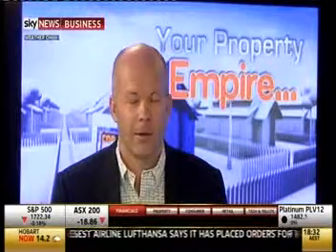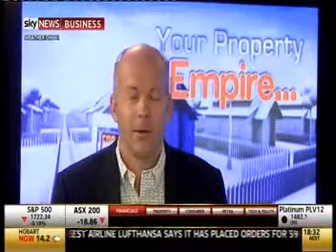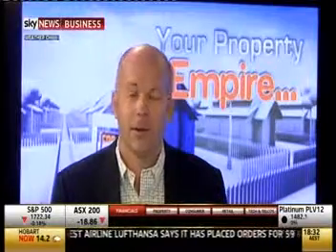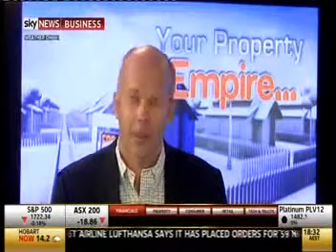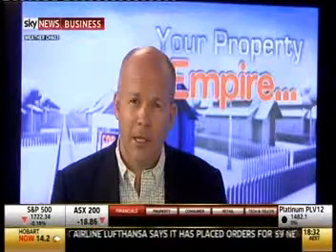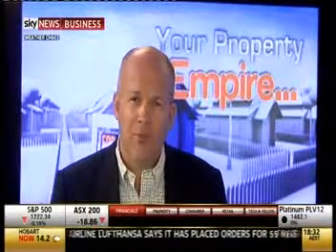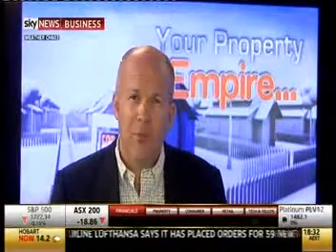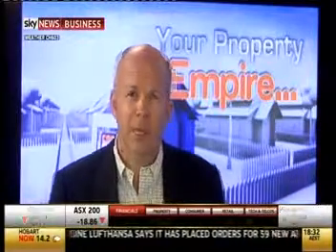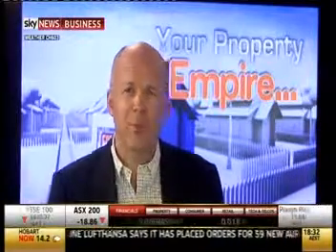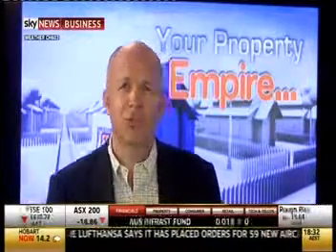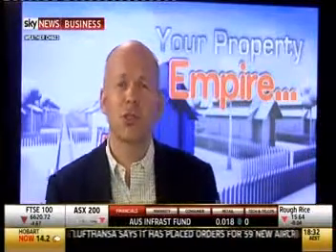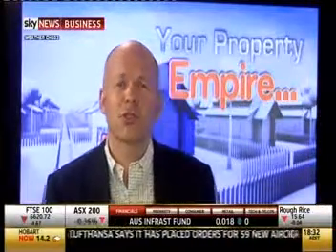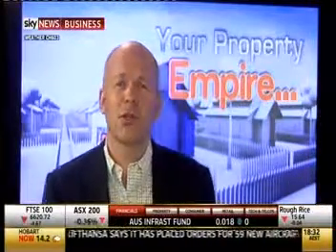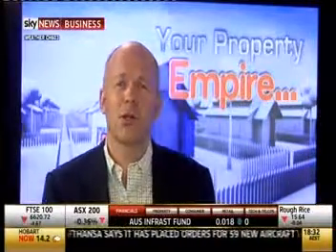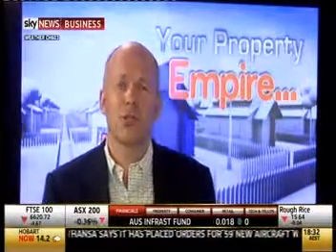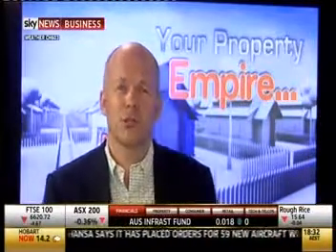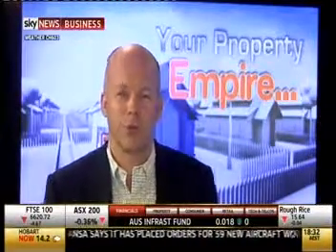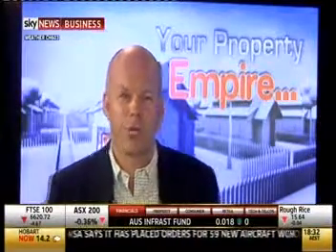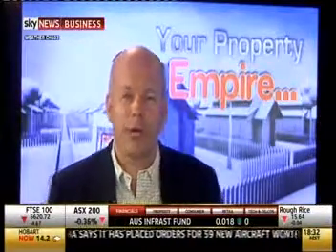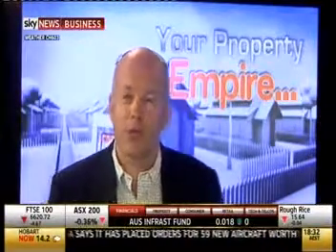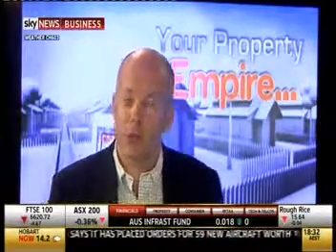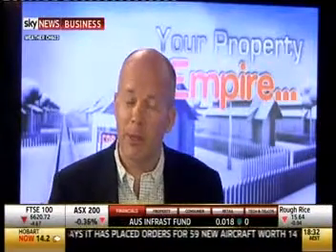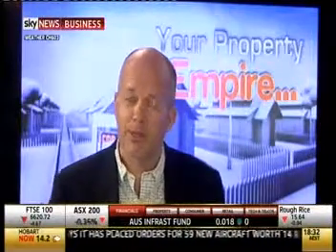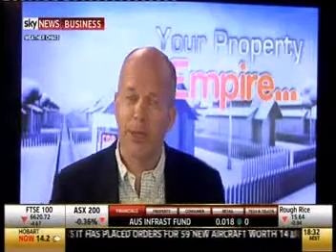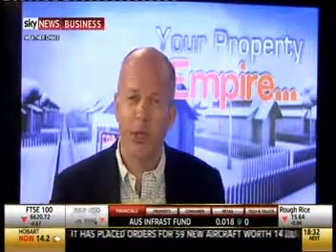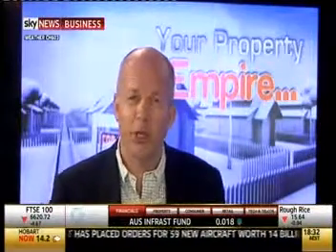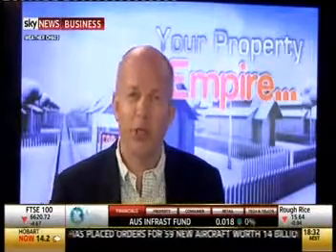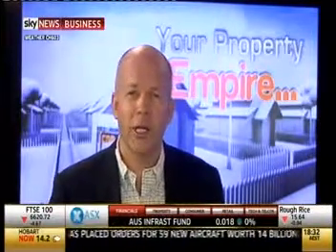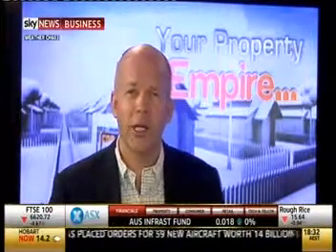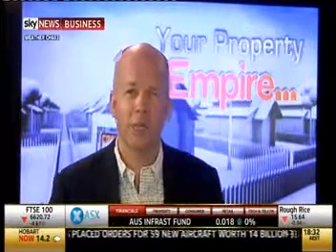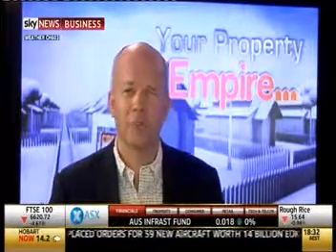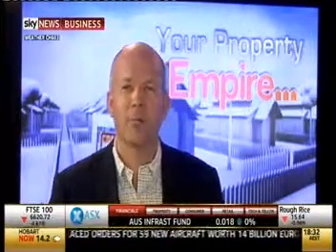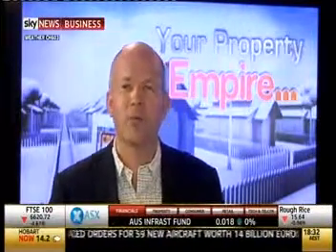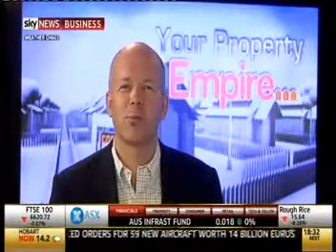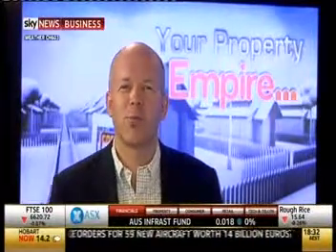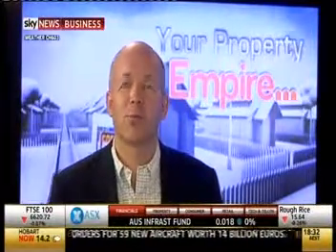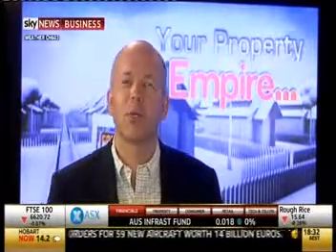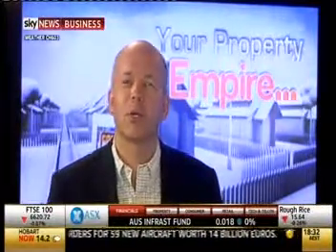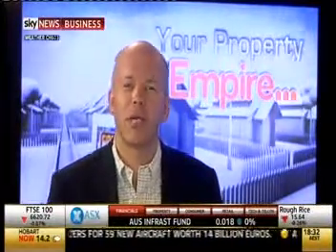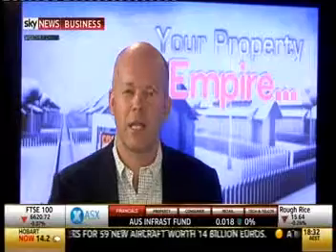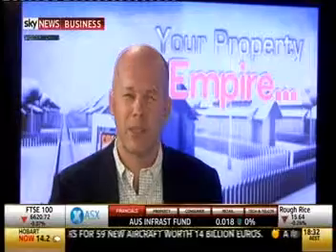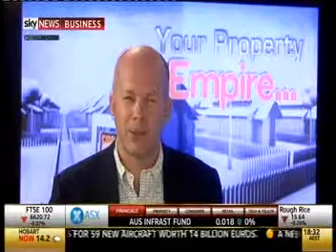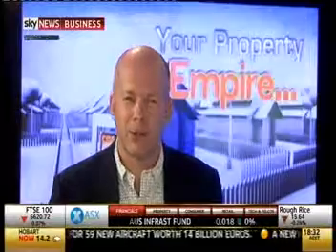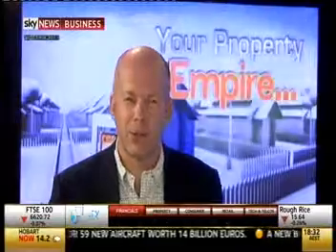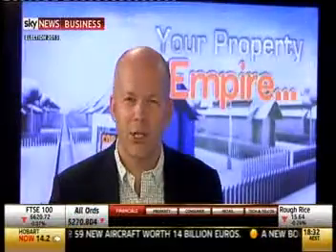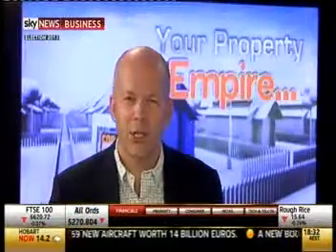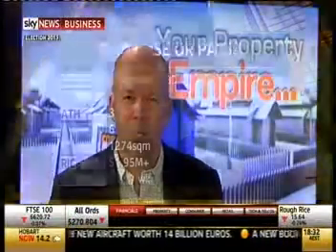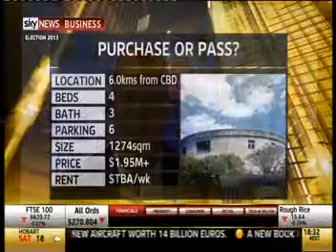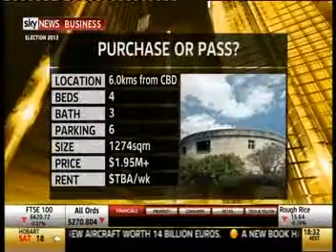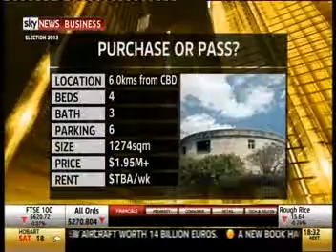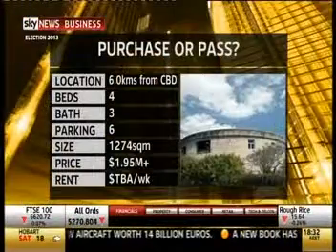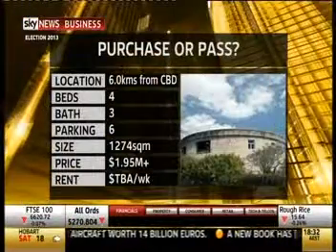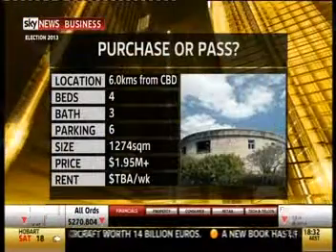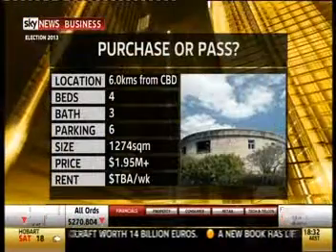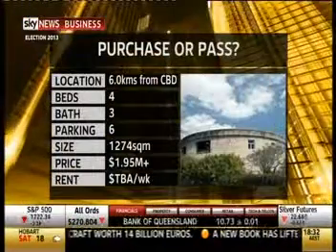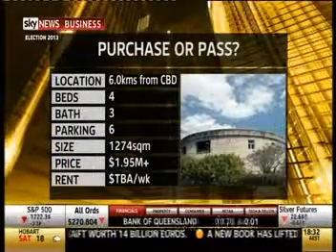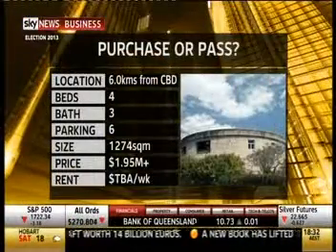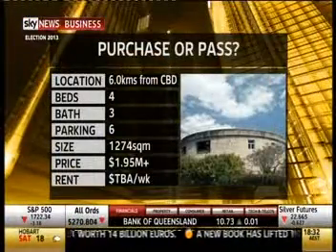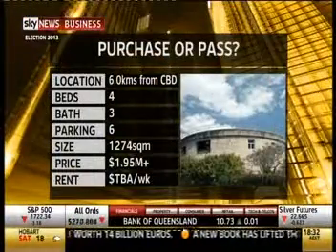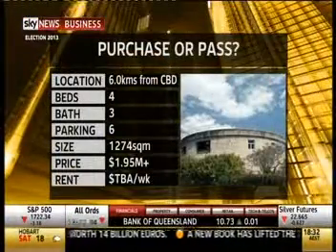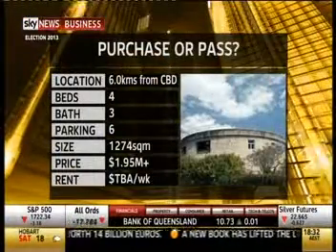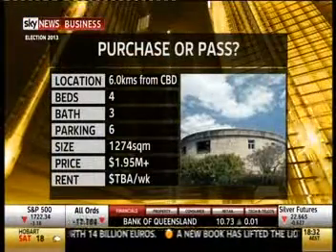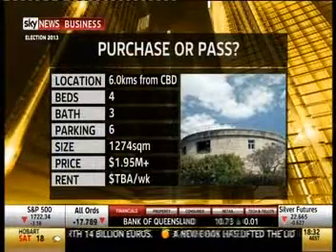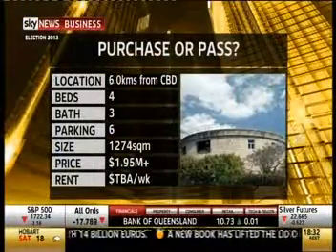In this week's Purchase or Pass, we check out something truly unique that most people would never have considered before. It's a water tank.